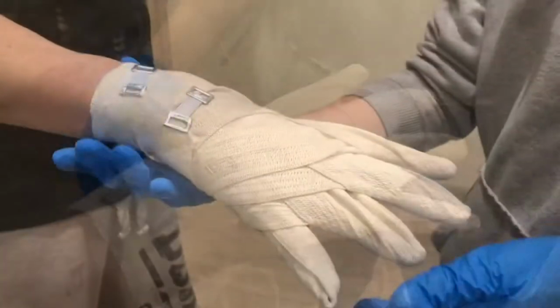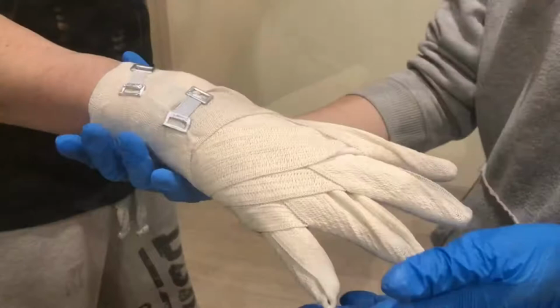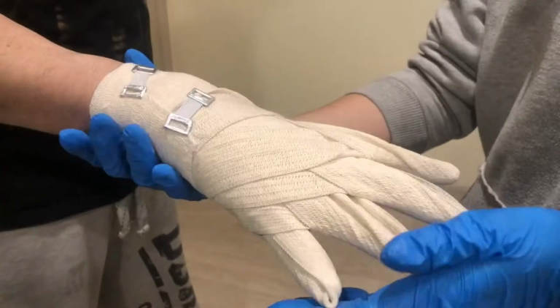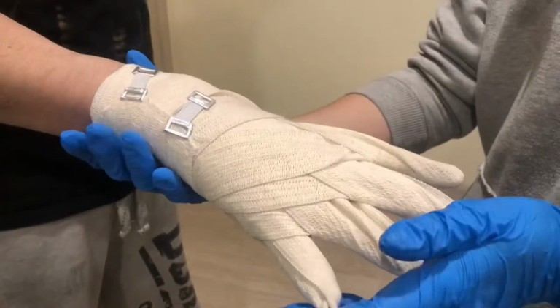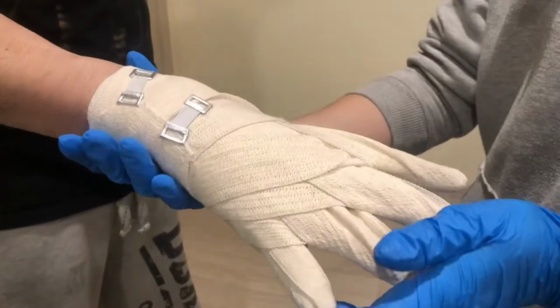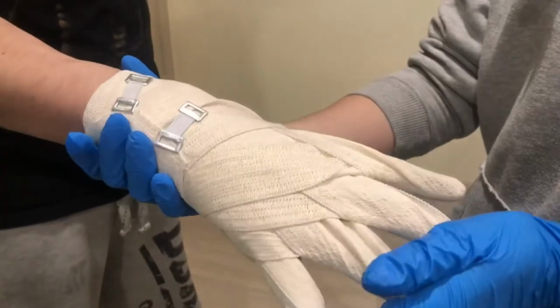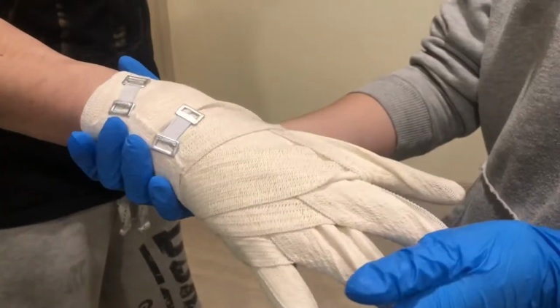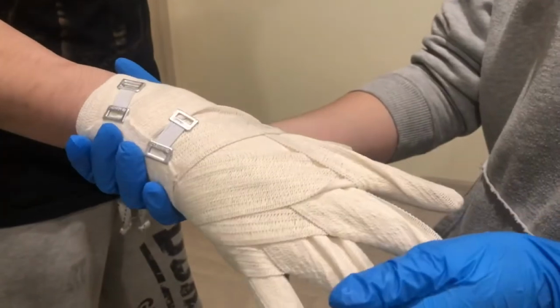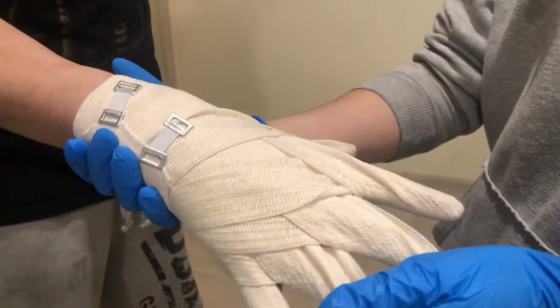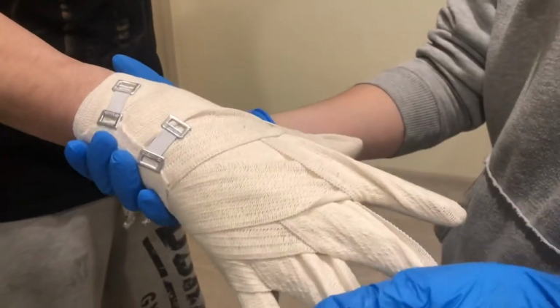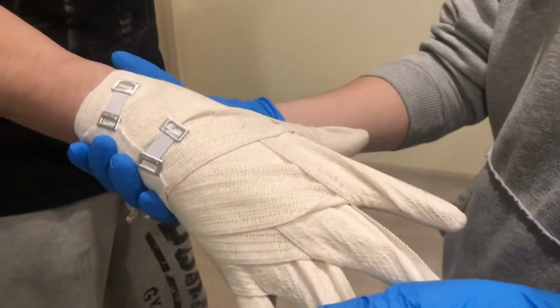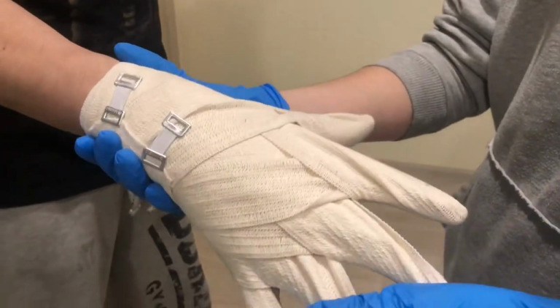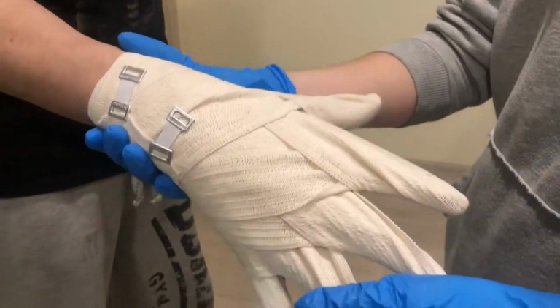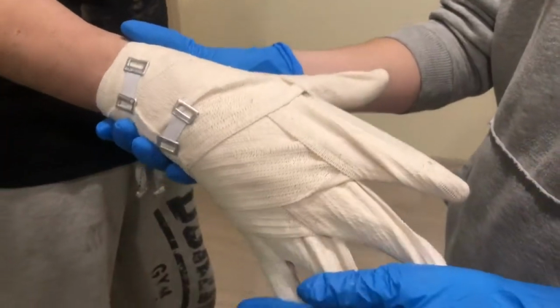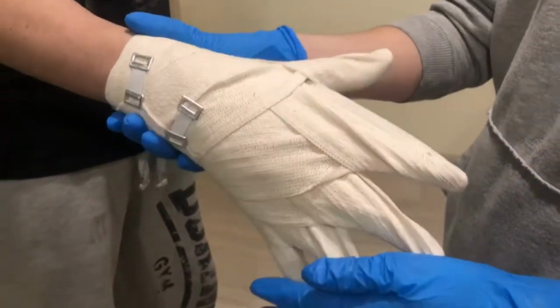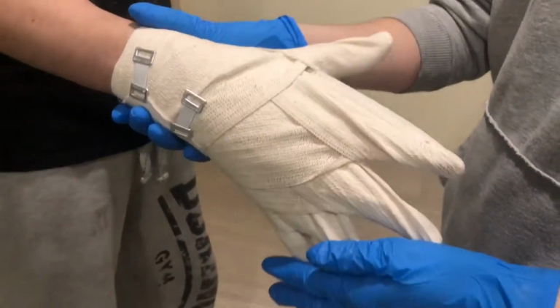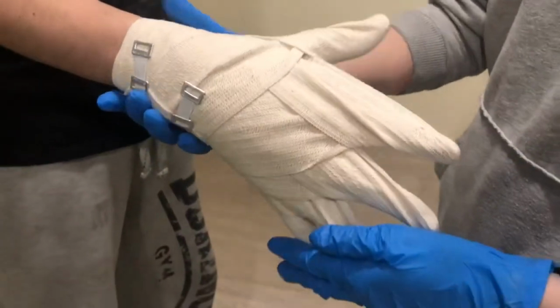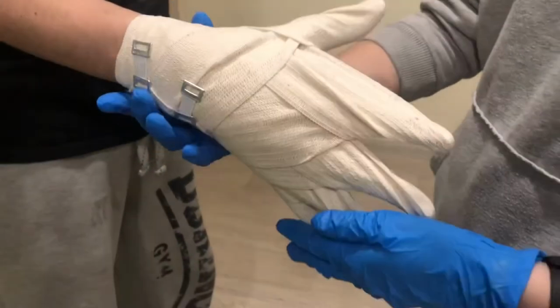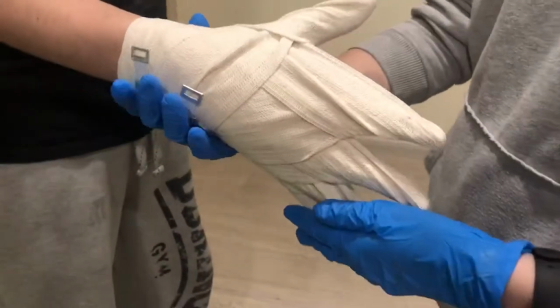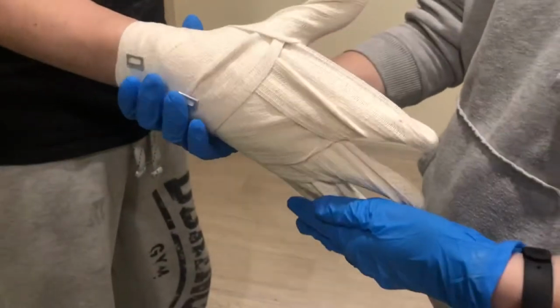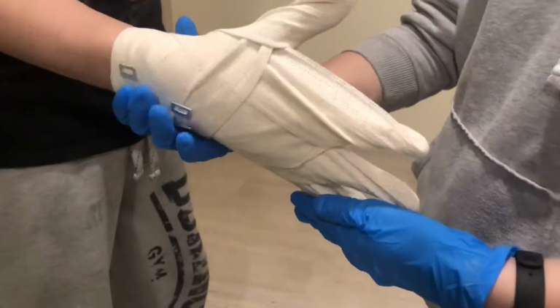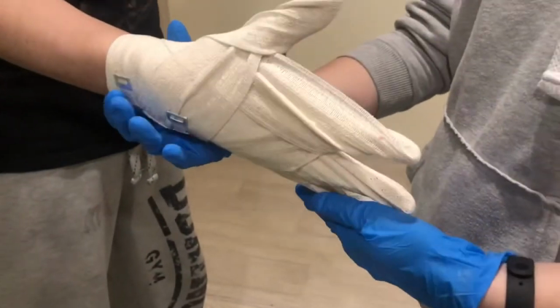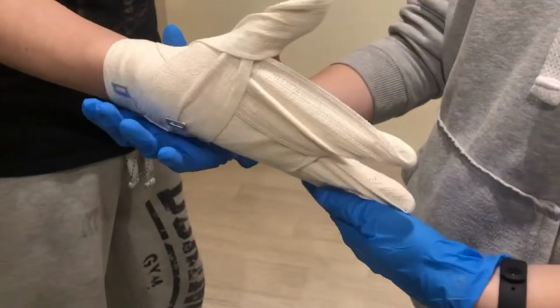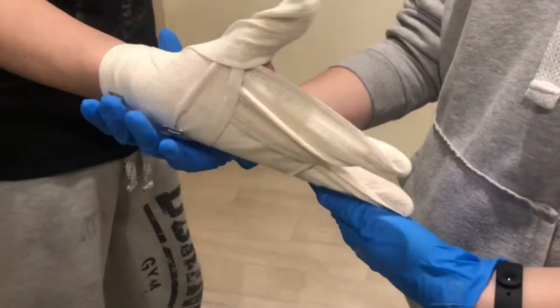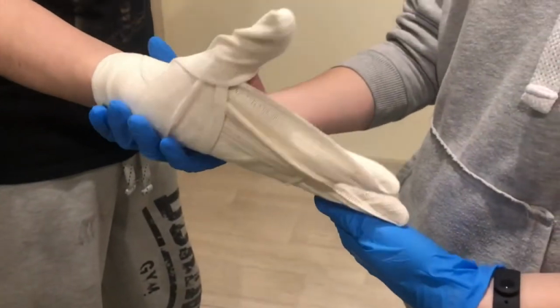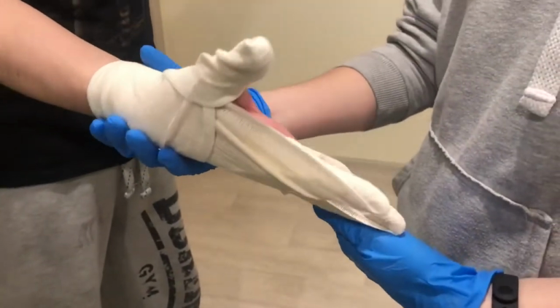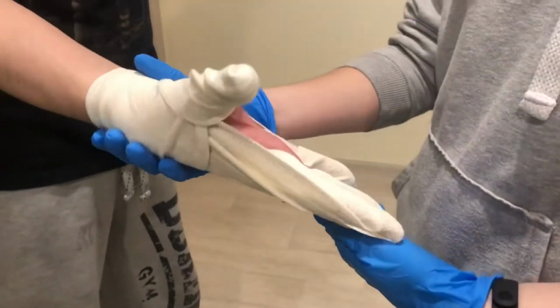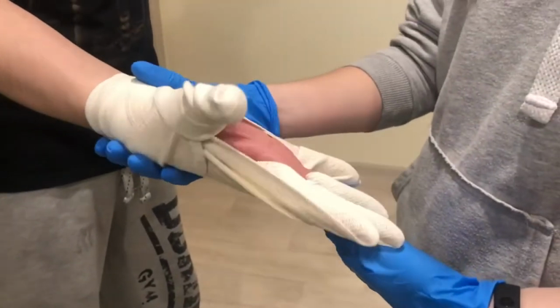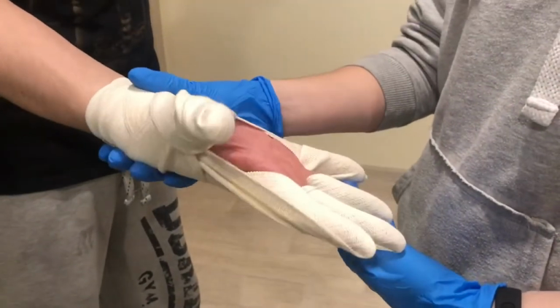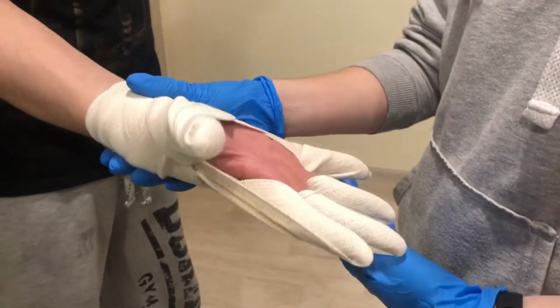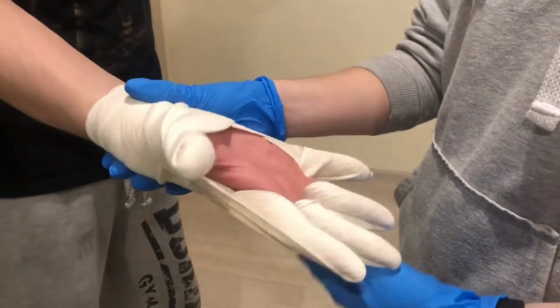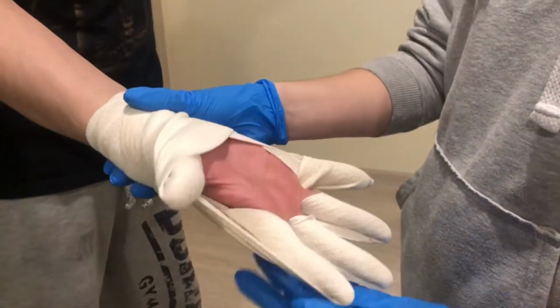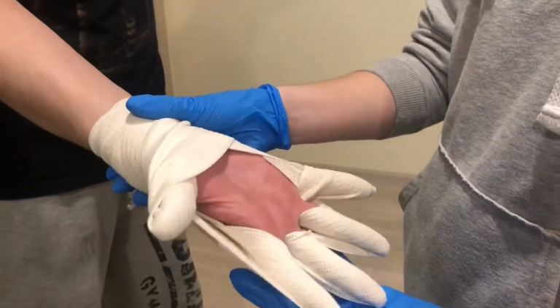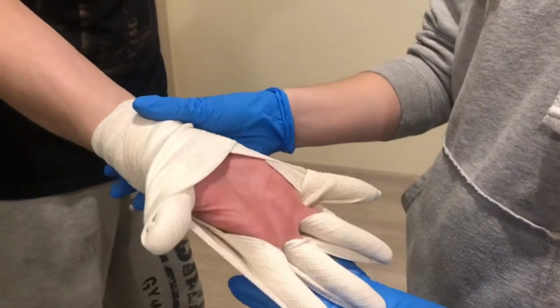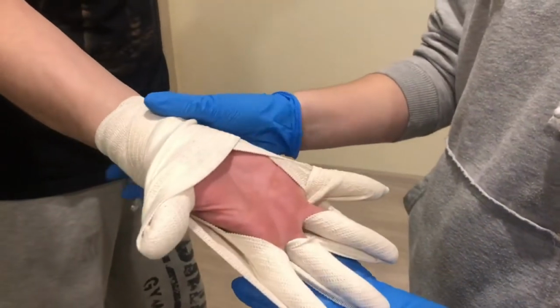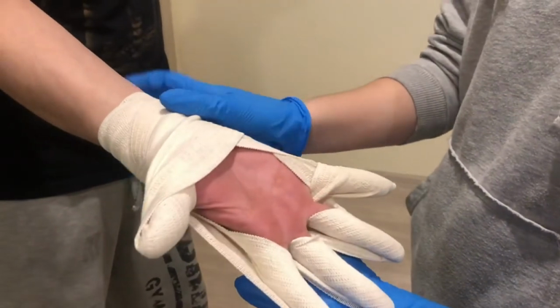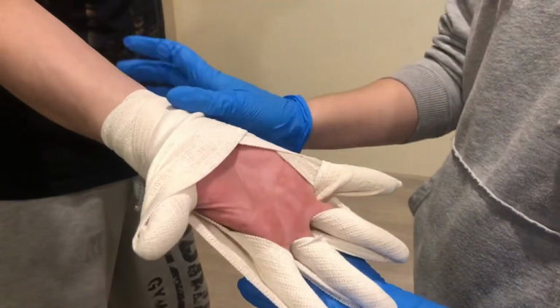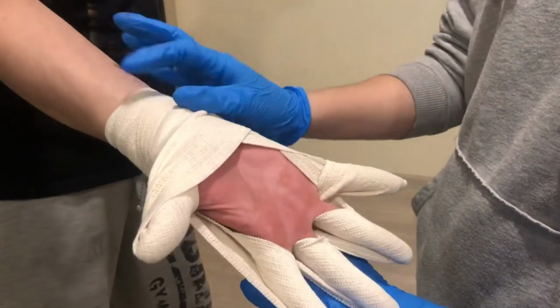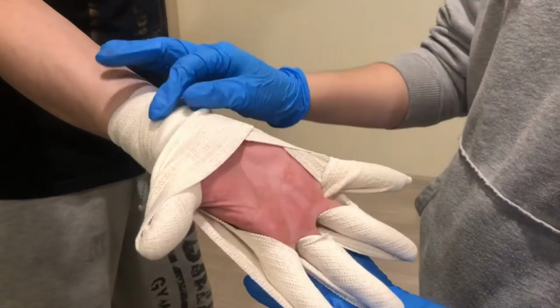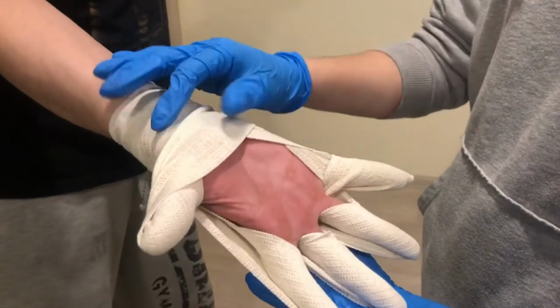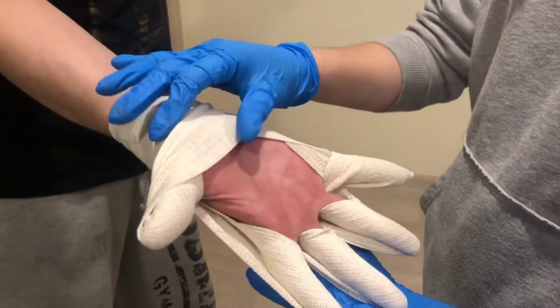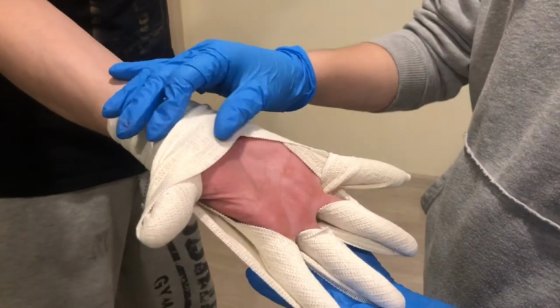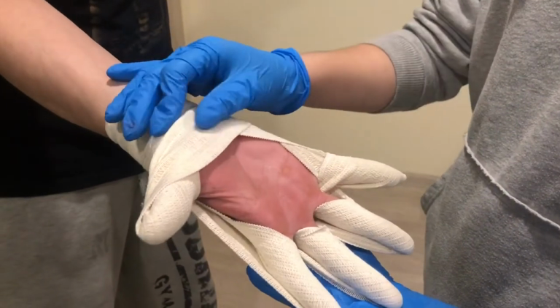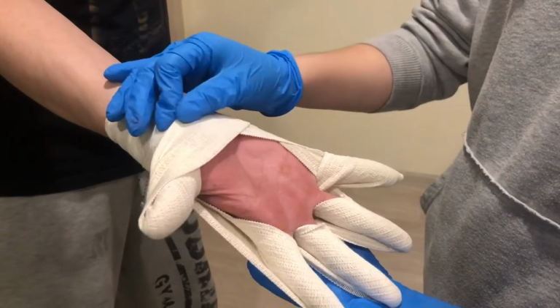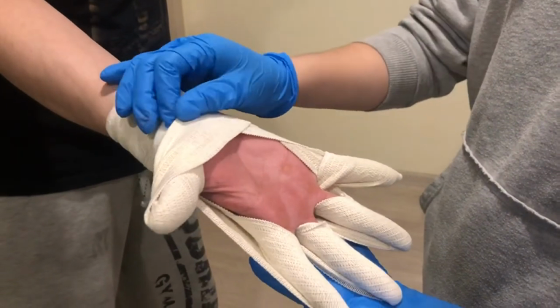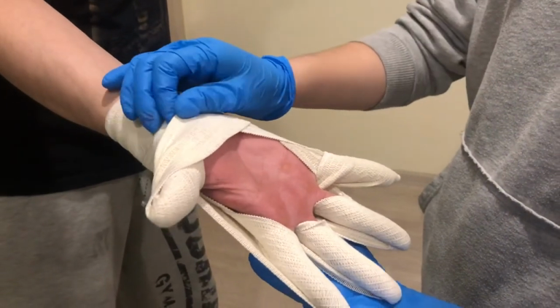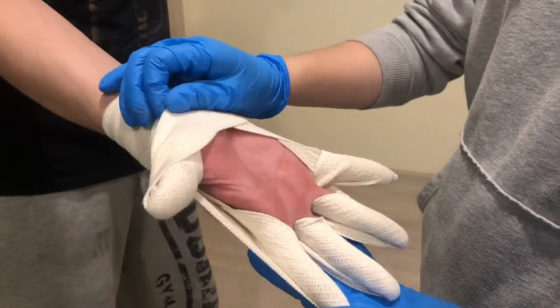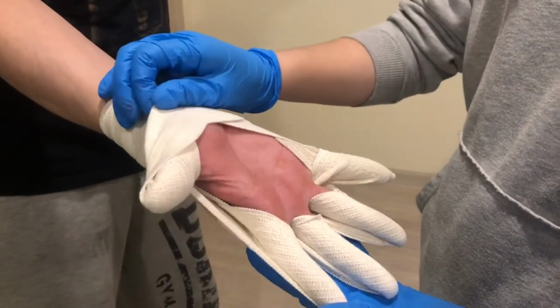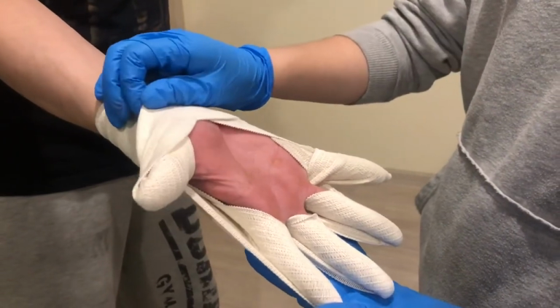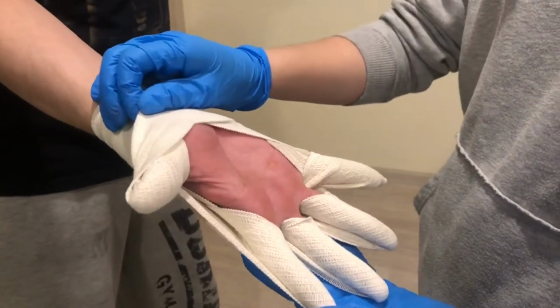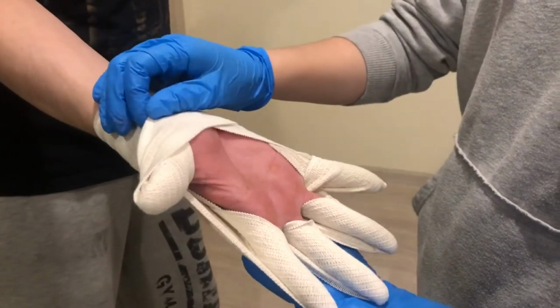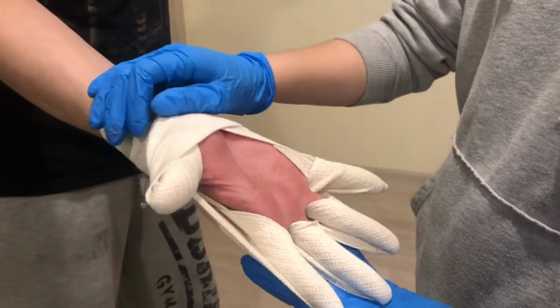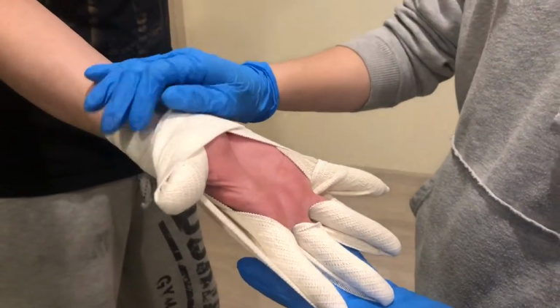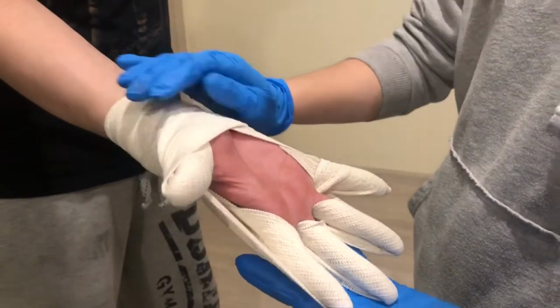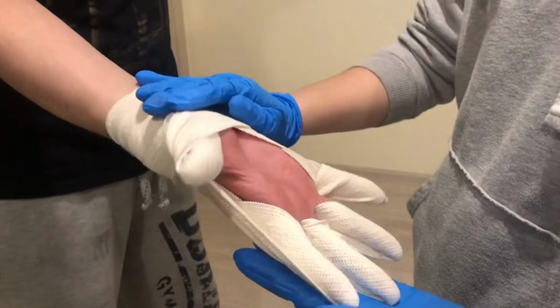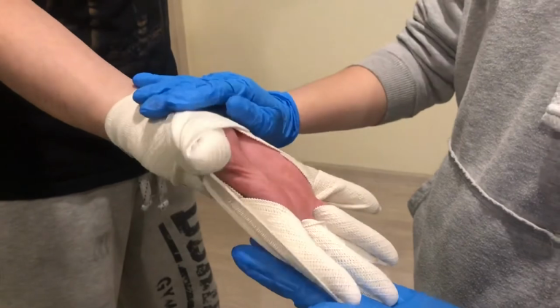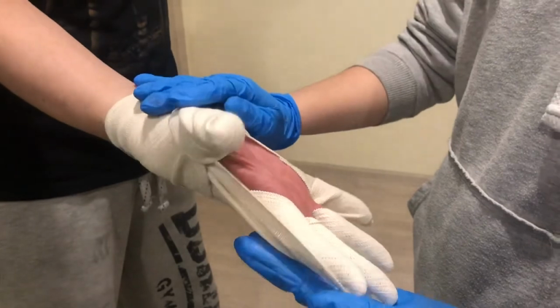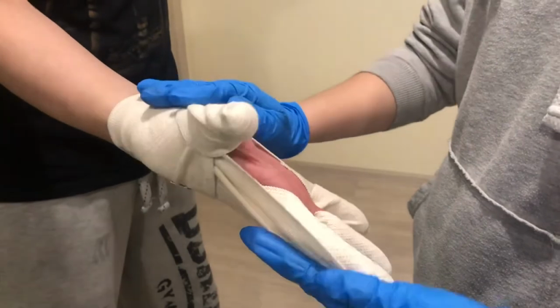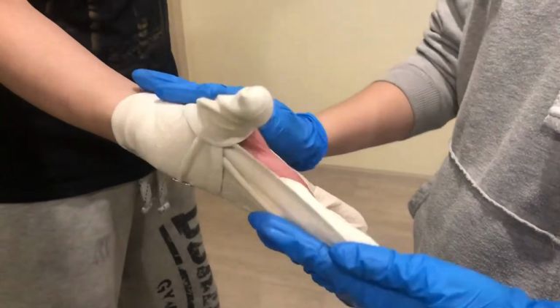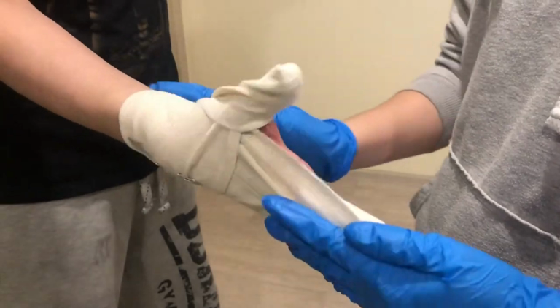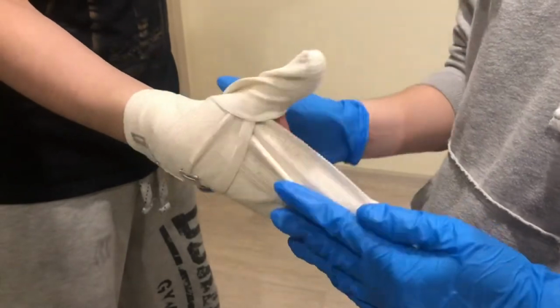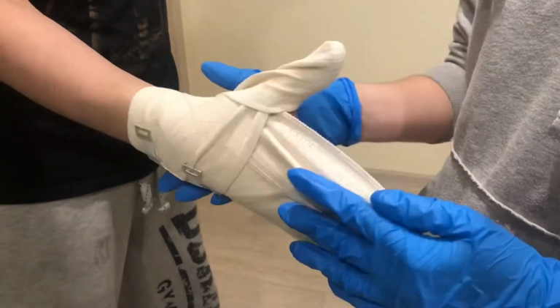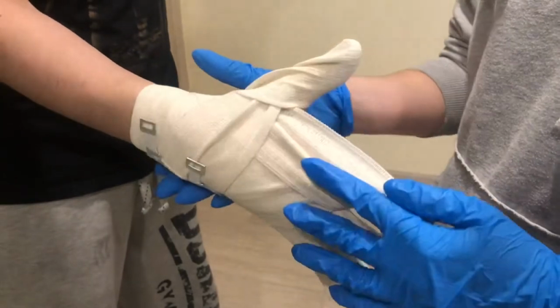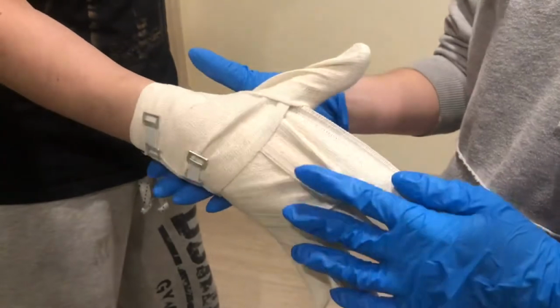According to the degree of the burn, take the patient to the hospital or call for help before applying the bandage.